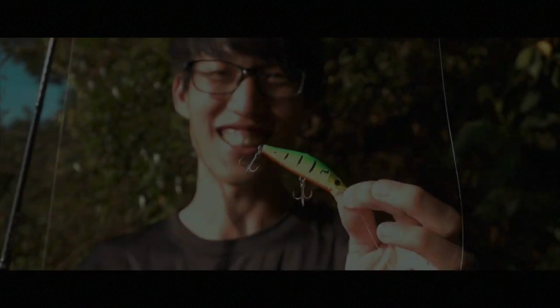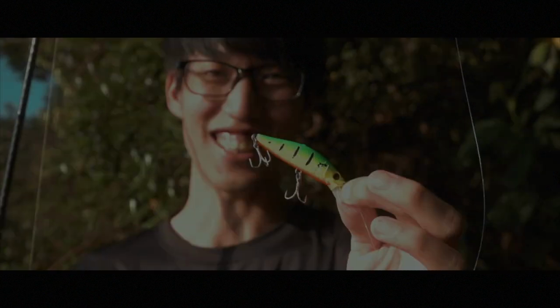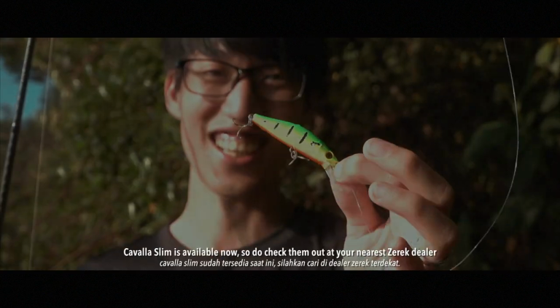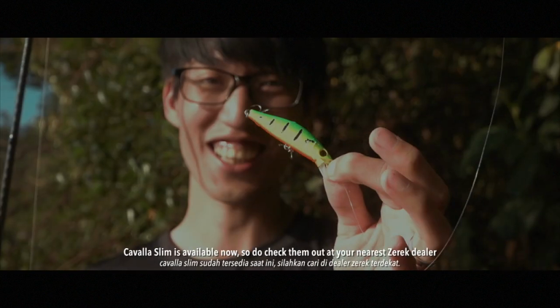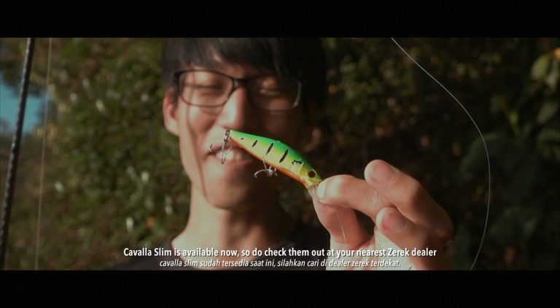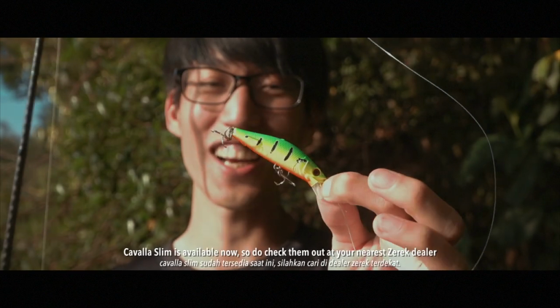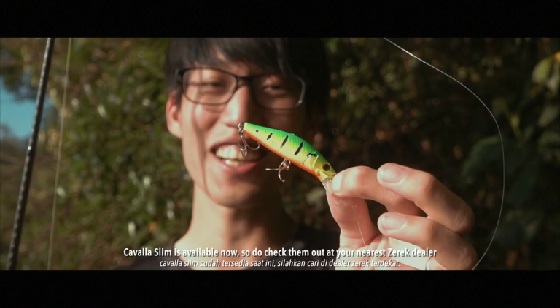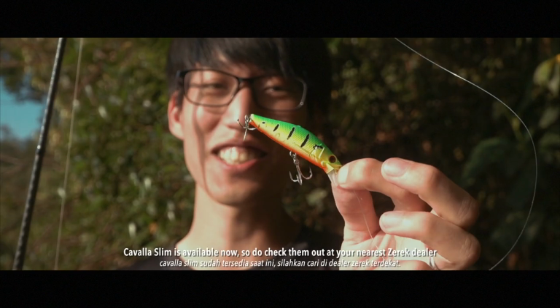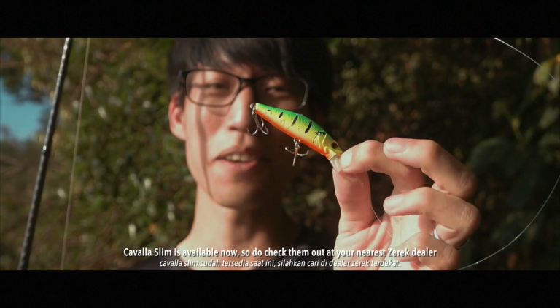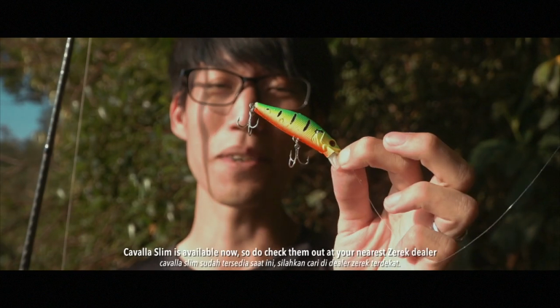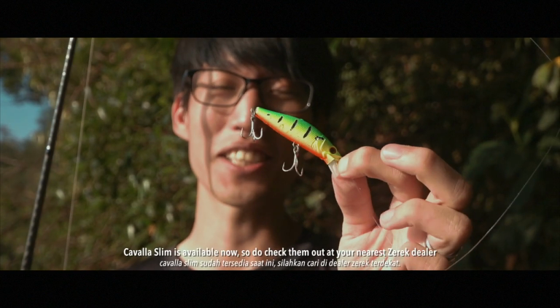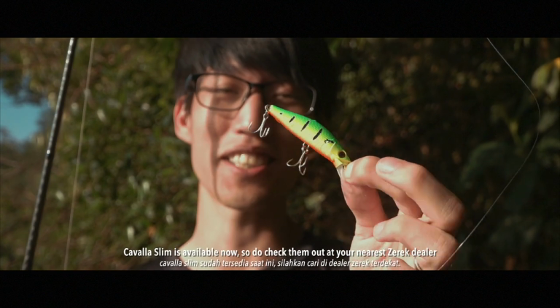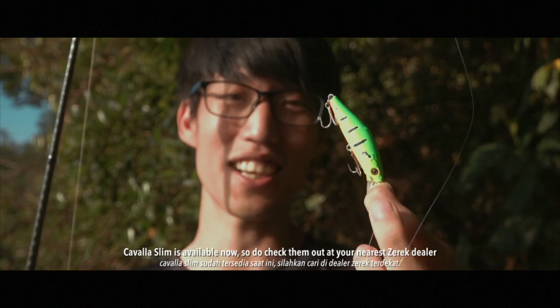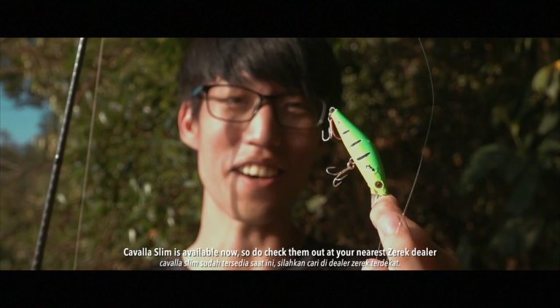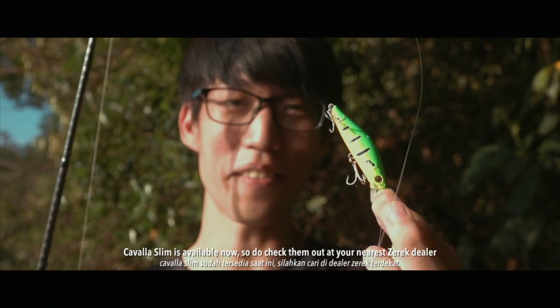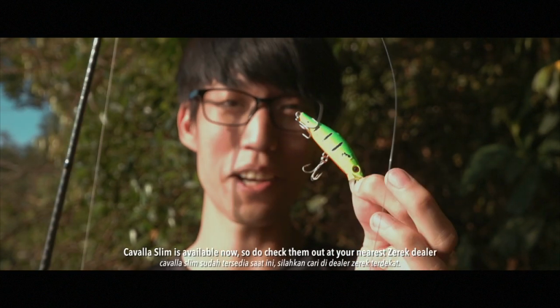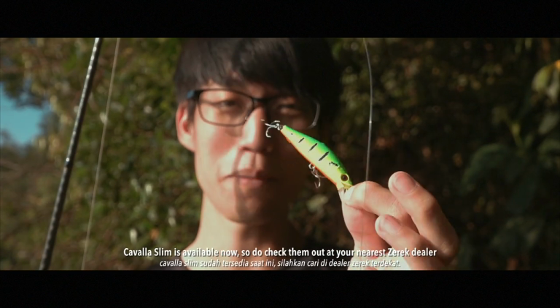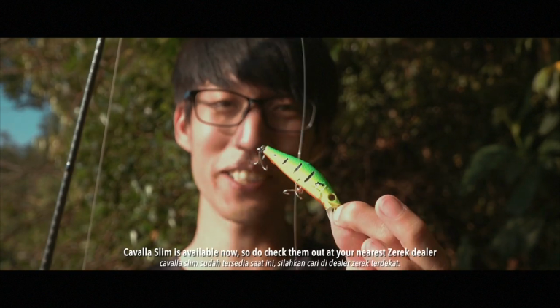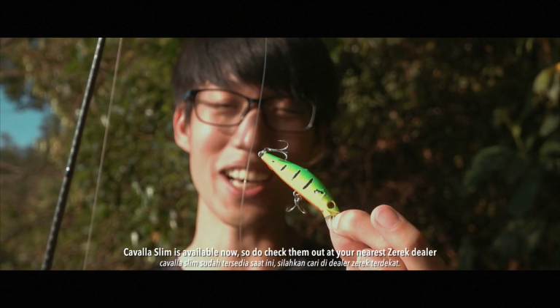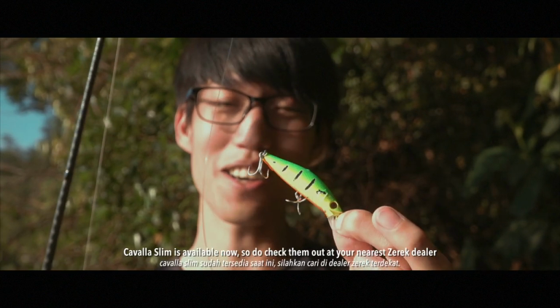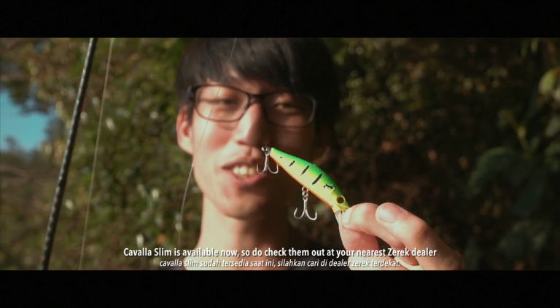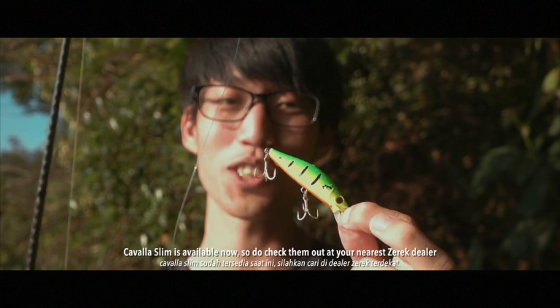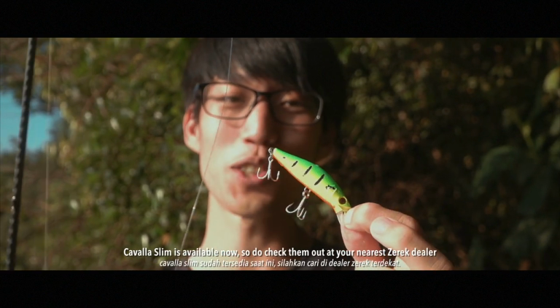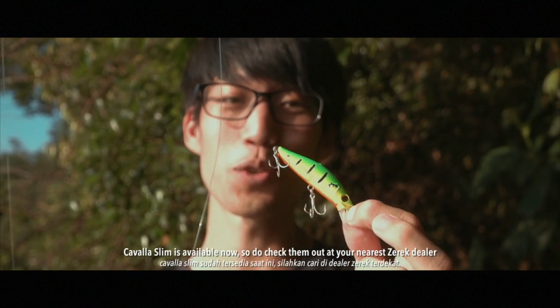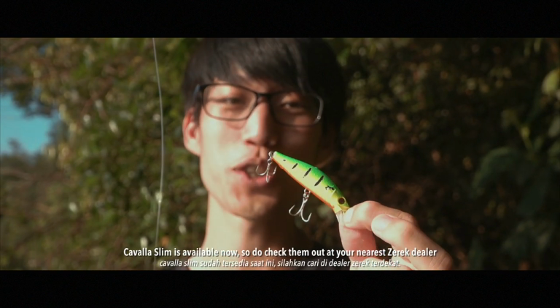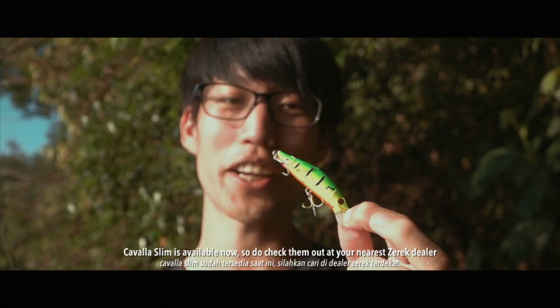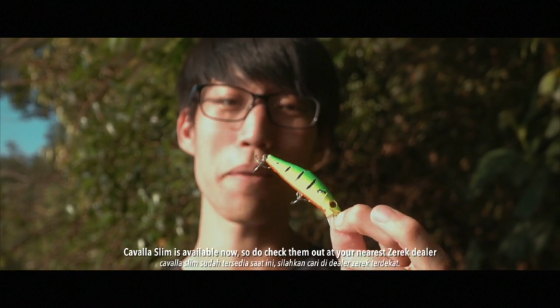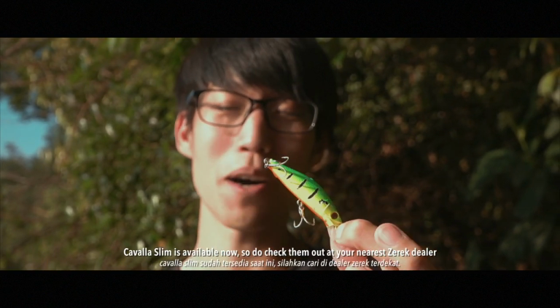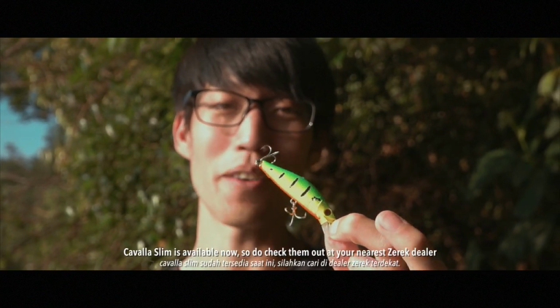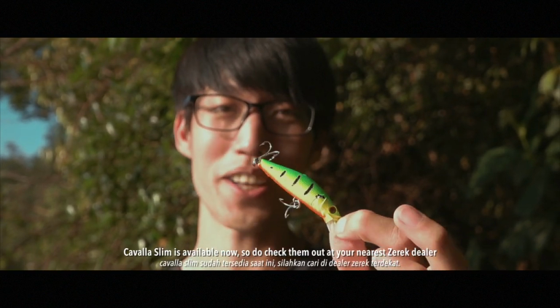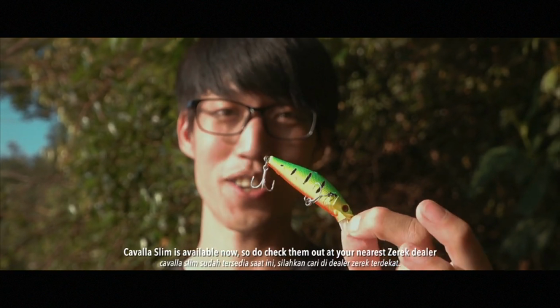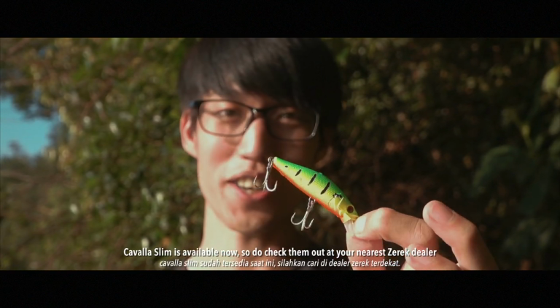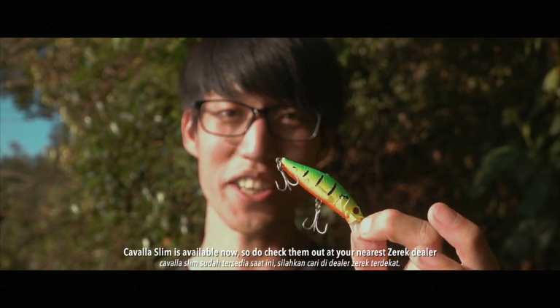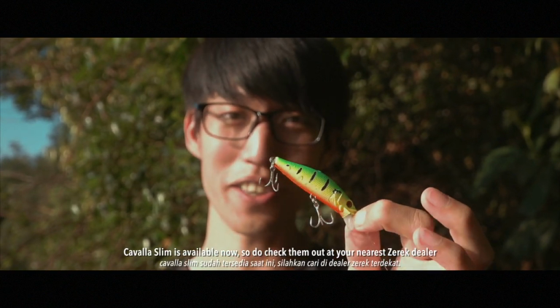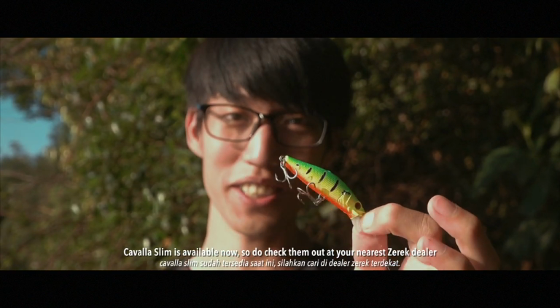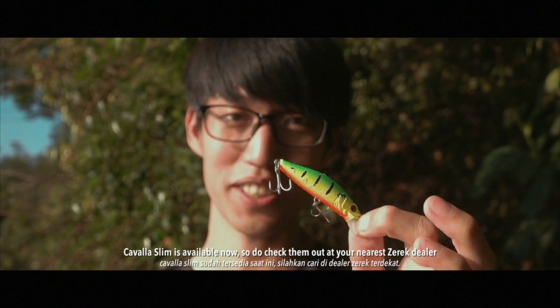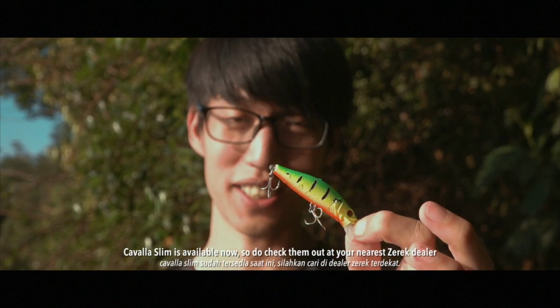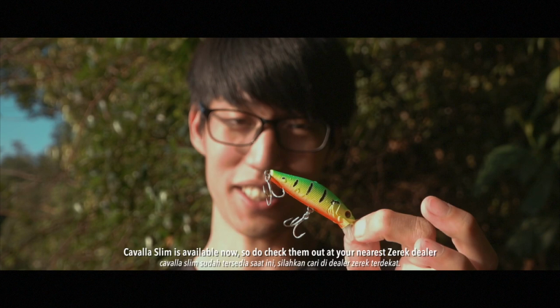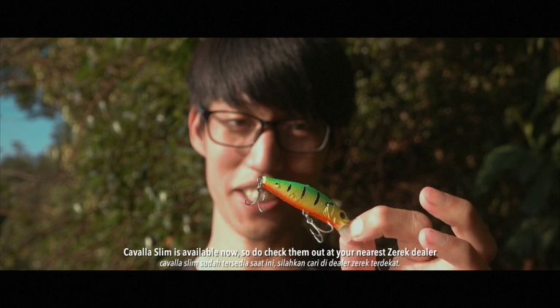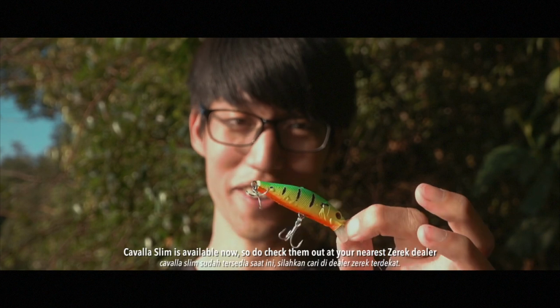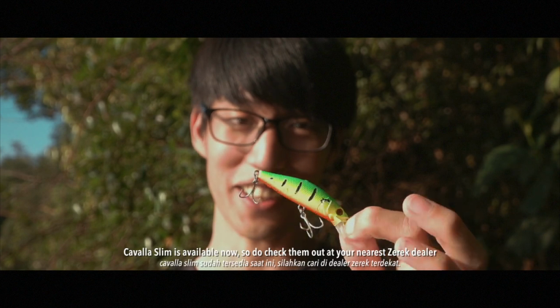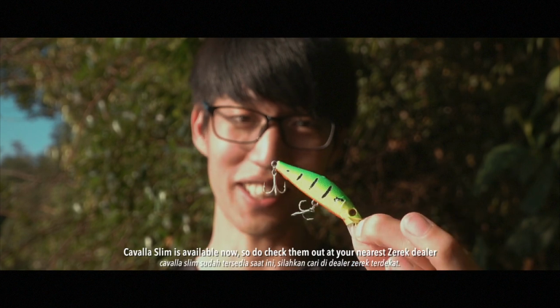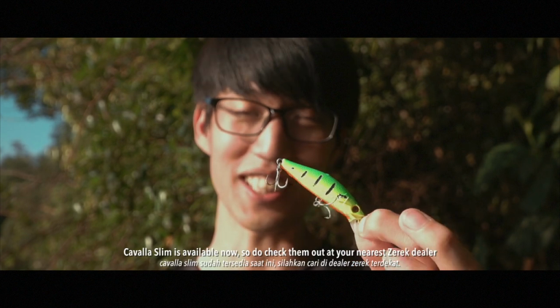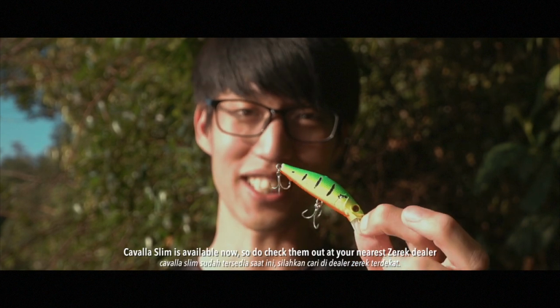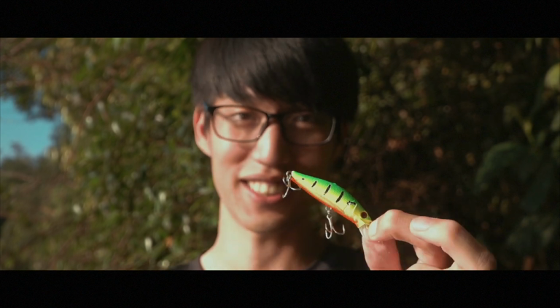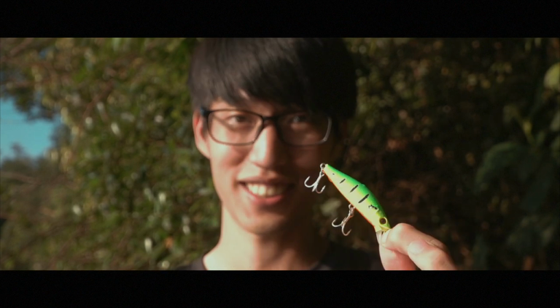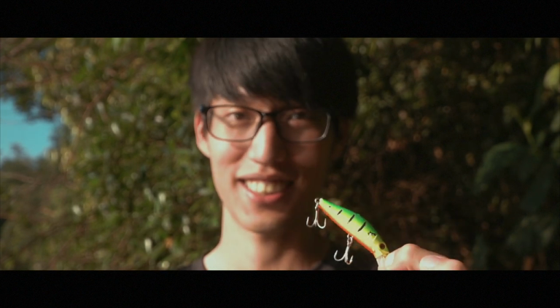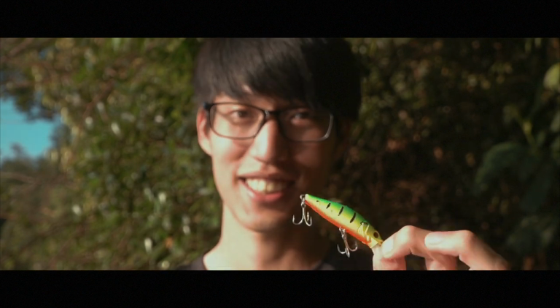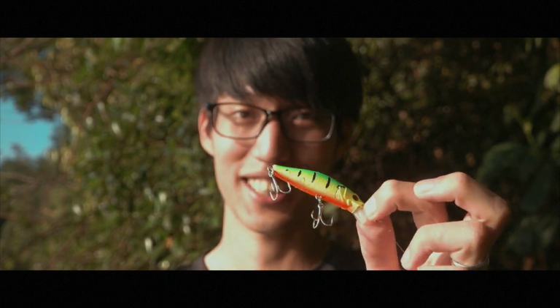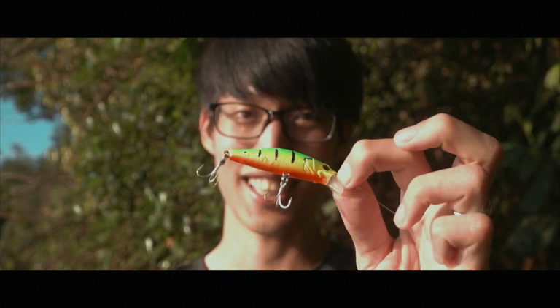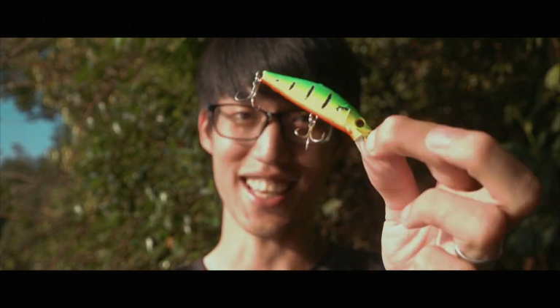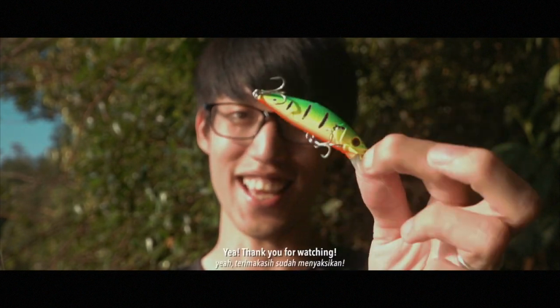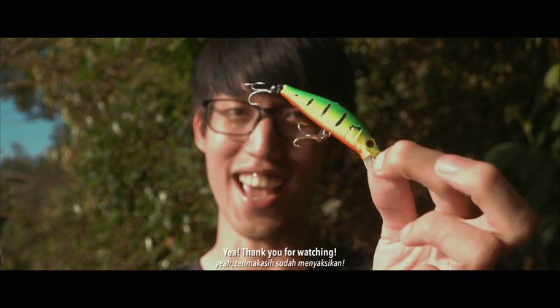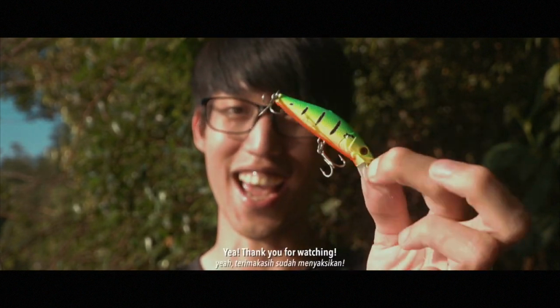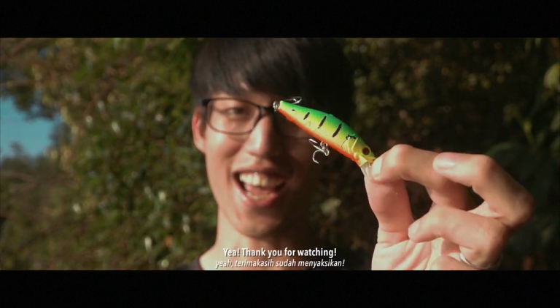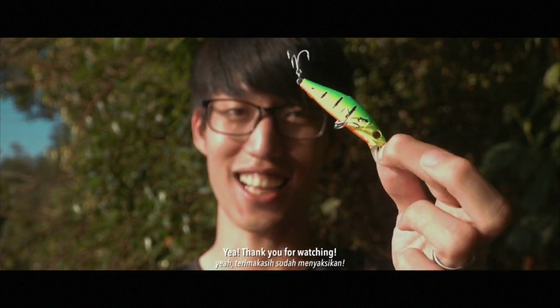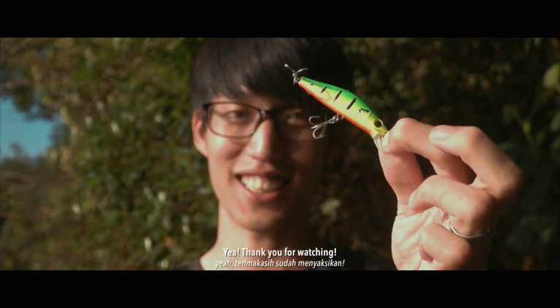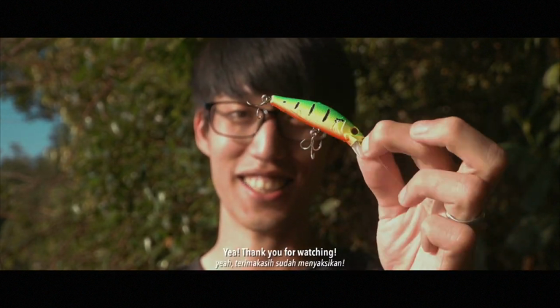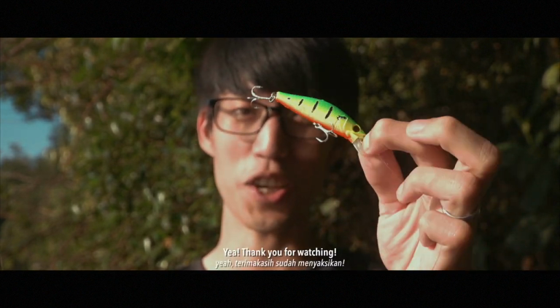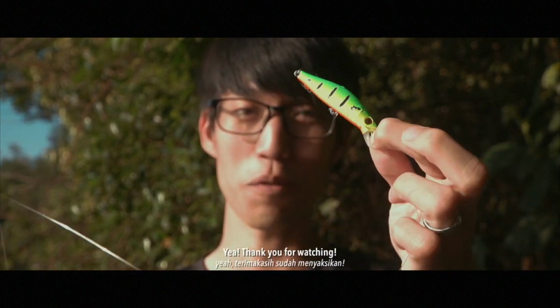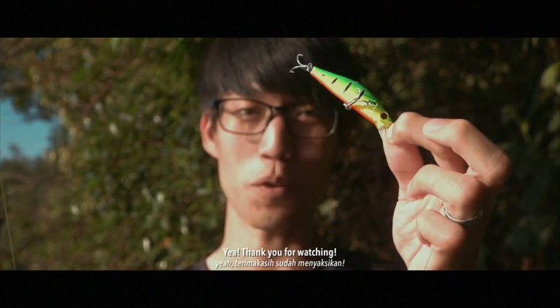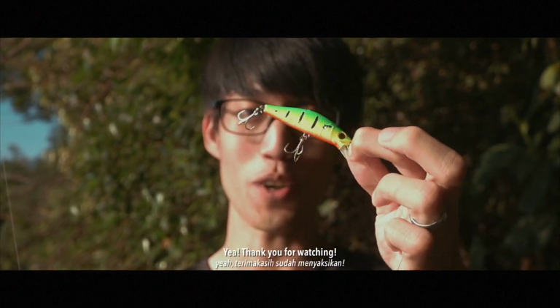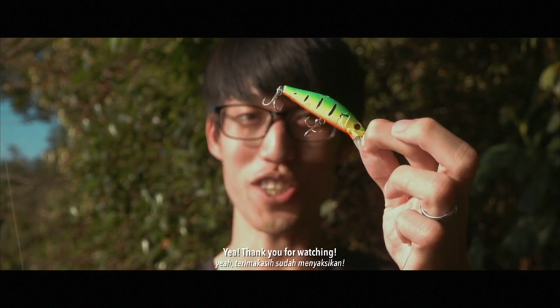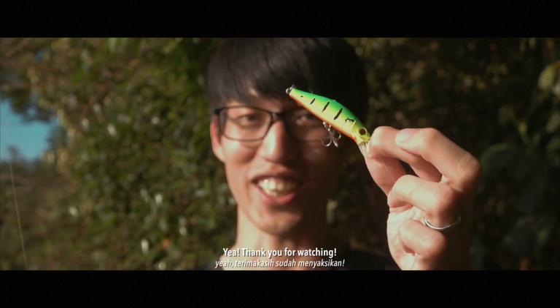The Carvela Slim is available now, so do check them out at your nearest Zirac dealer. Thank you for watching.